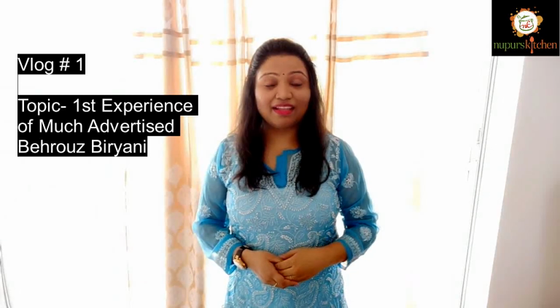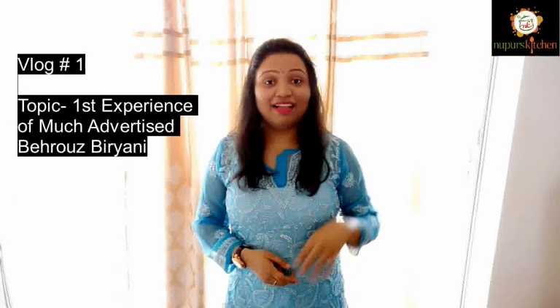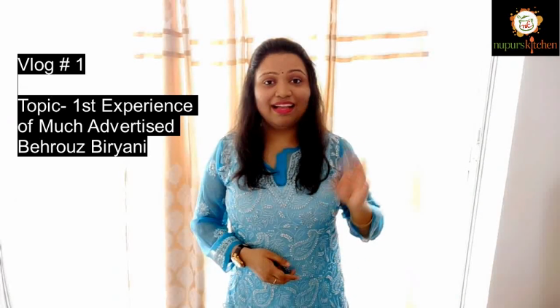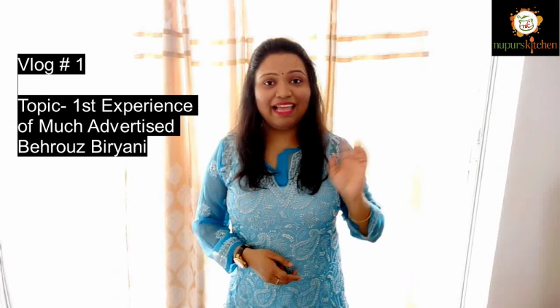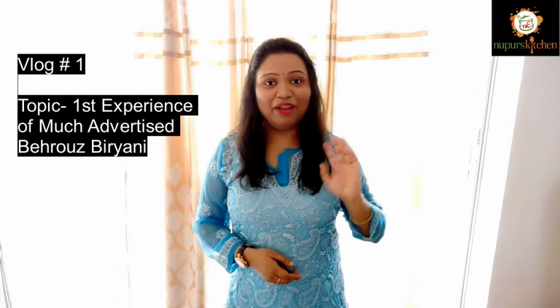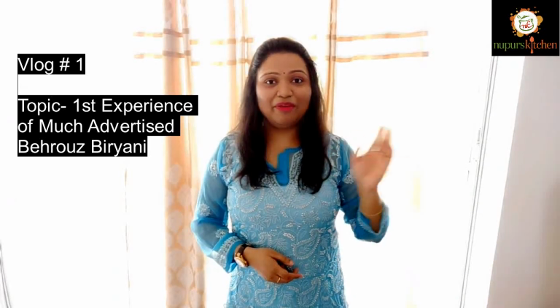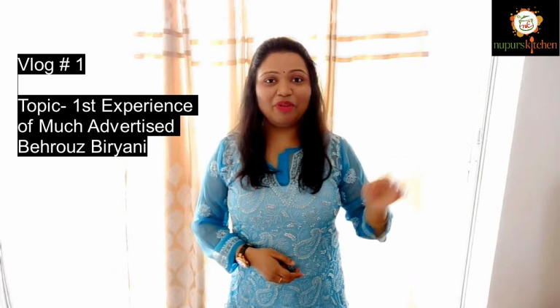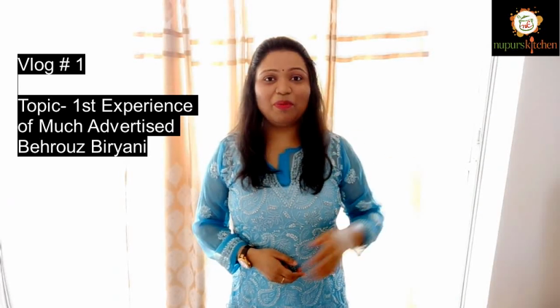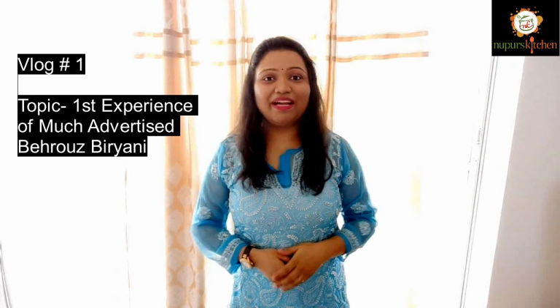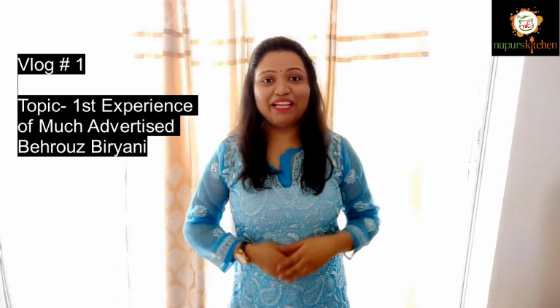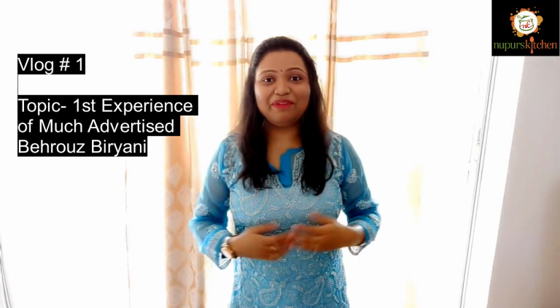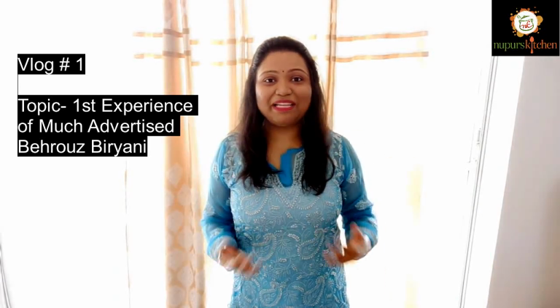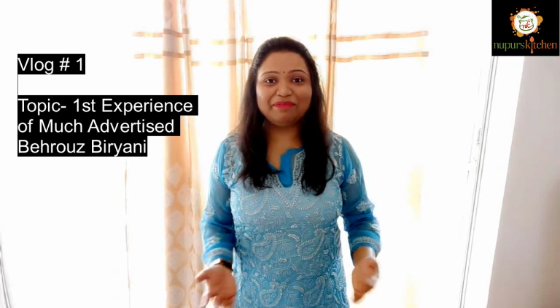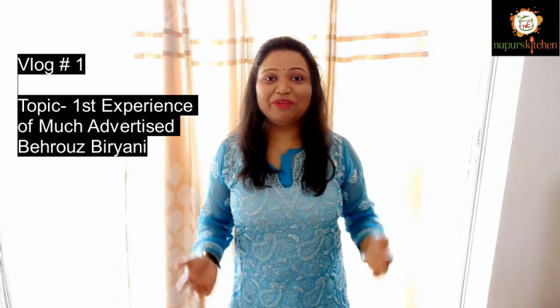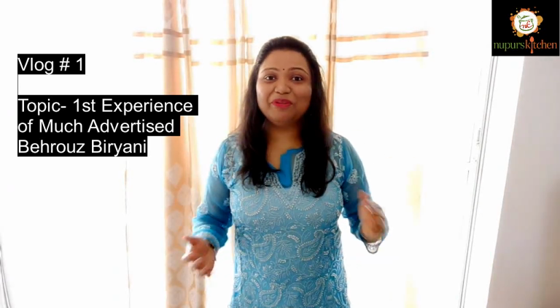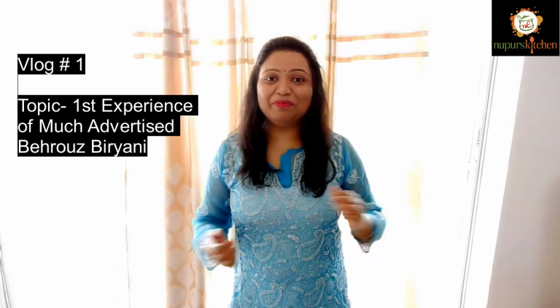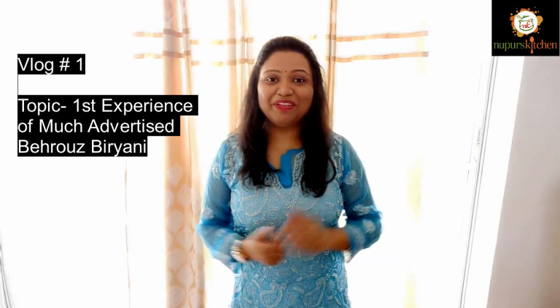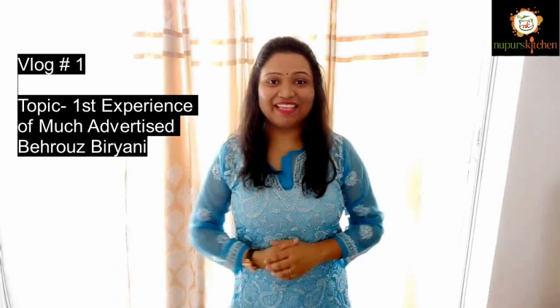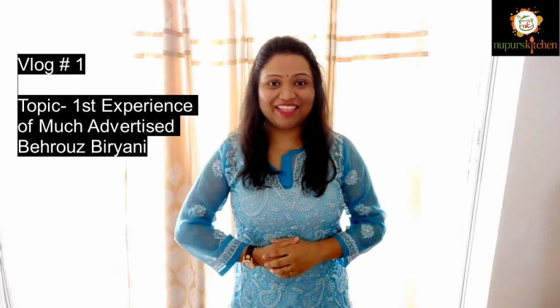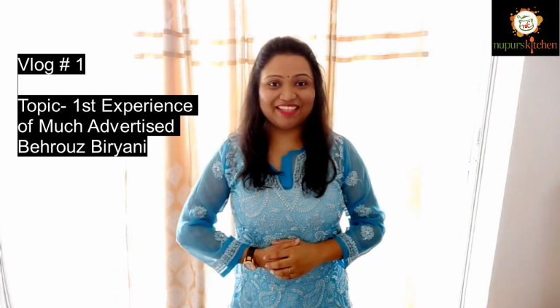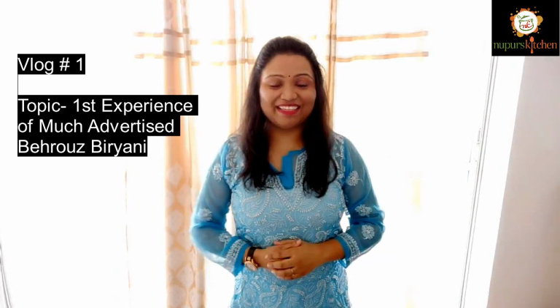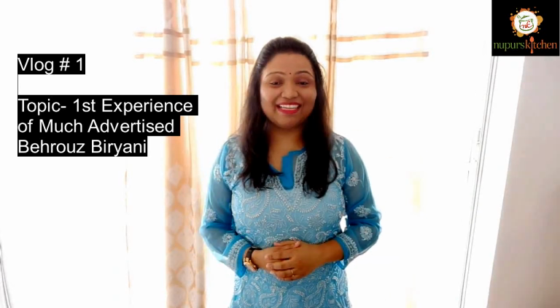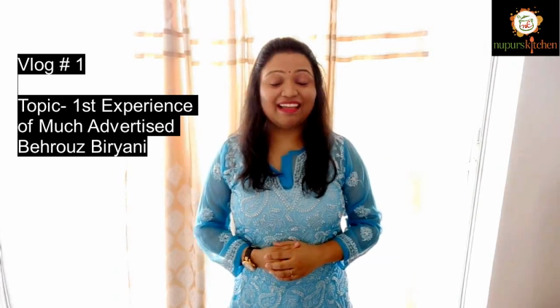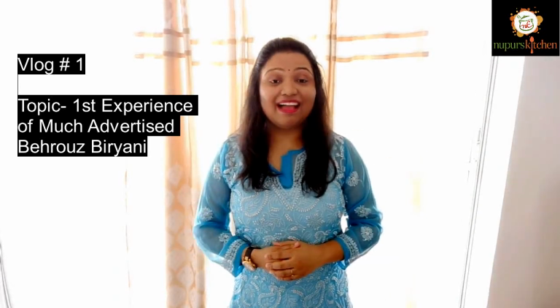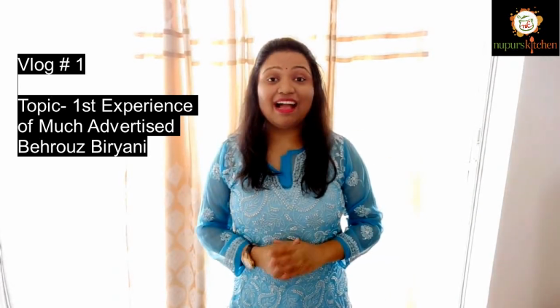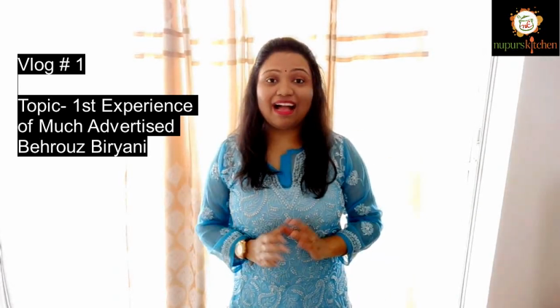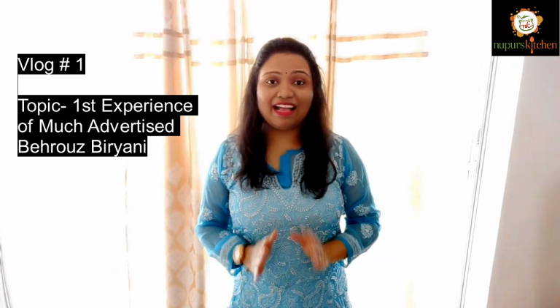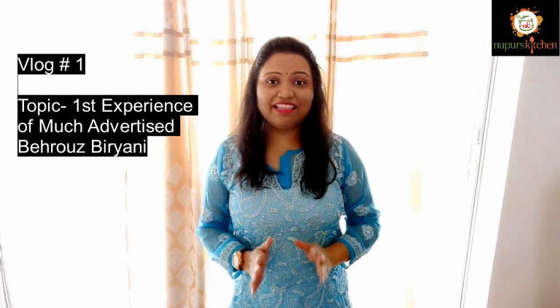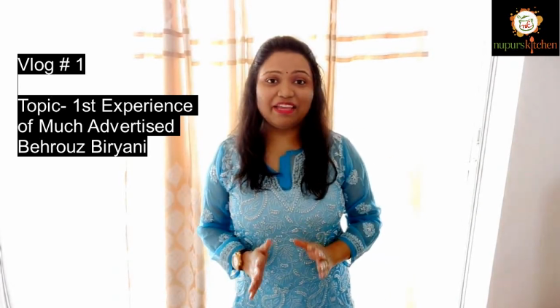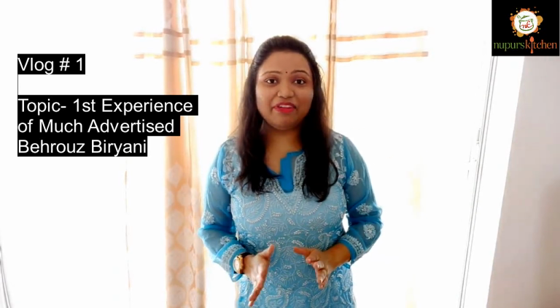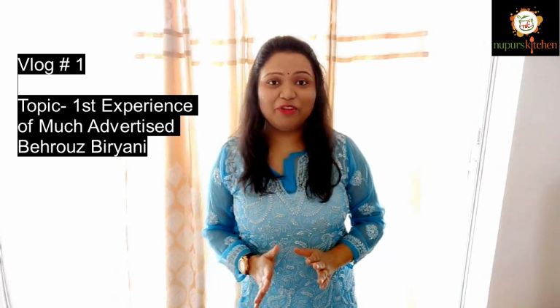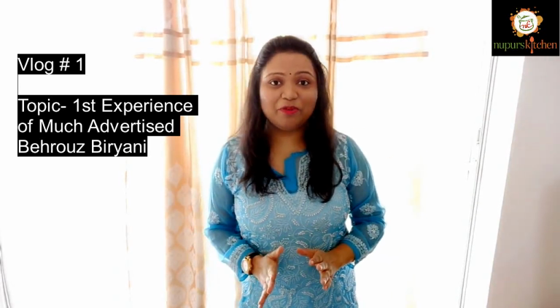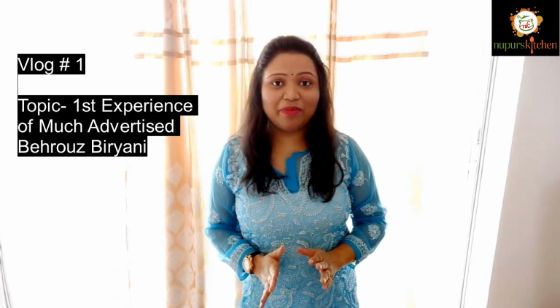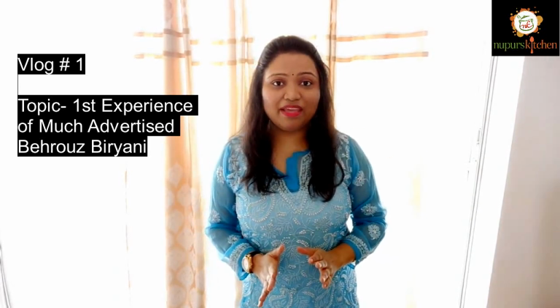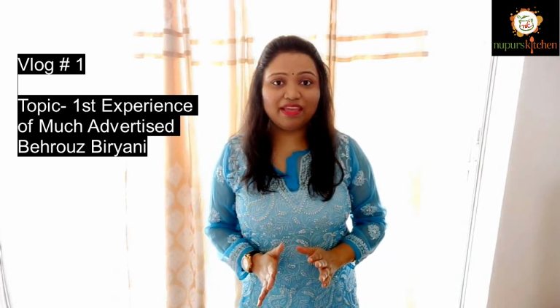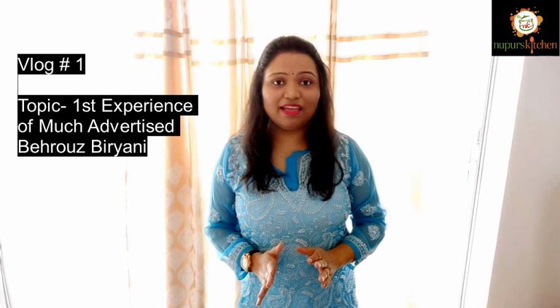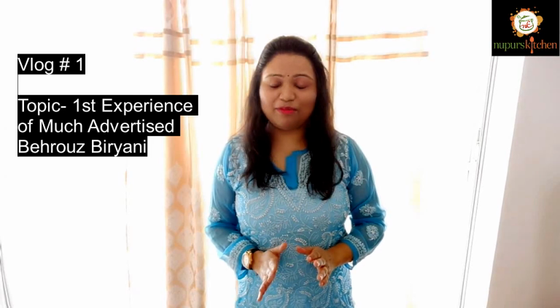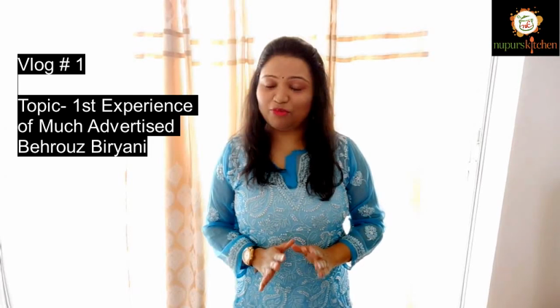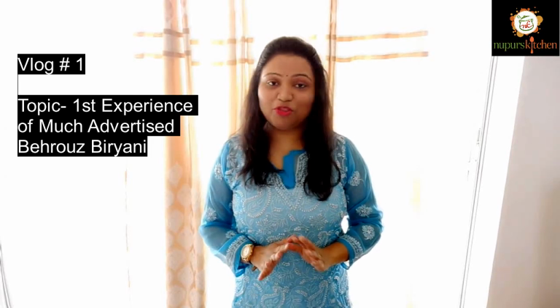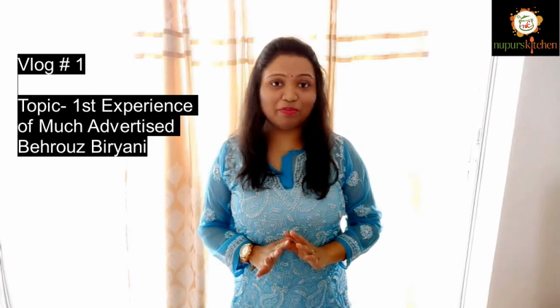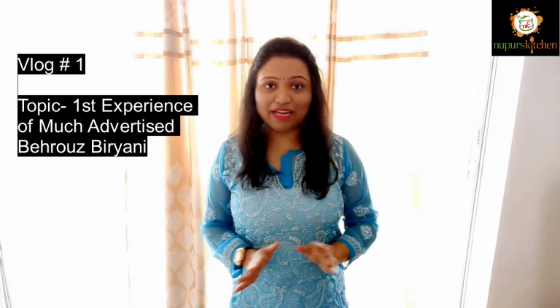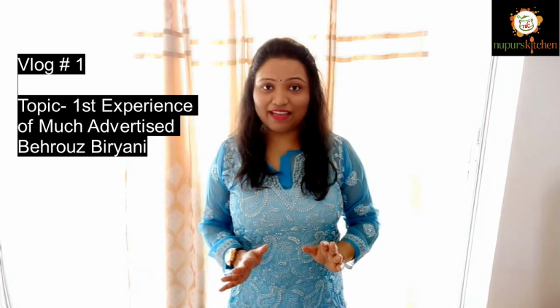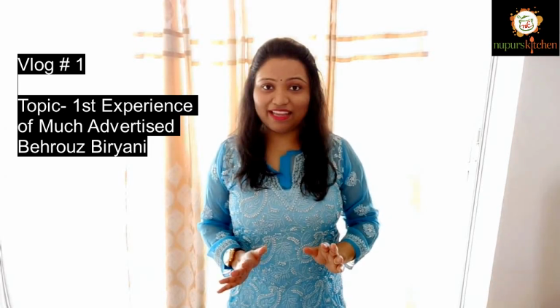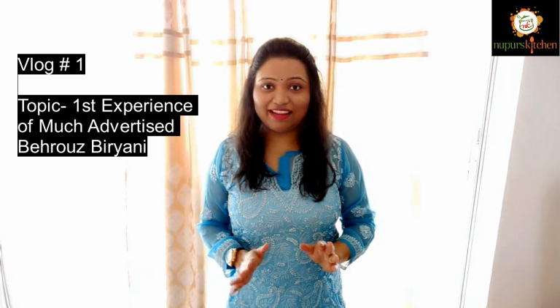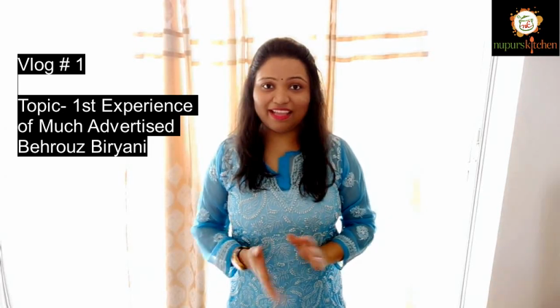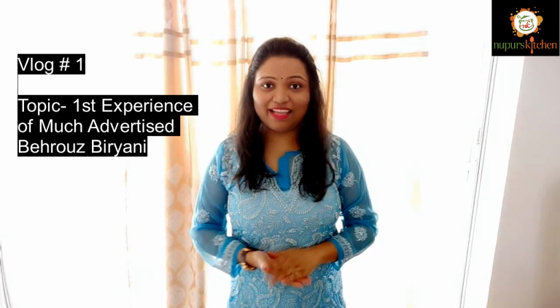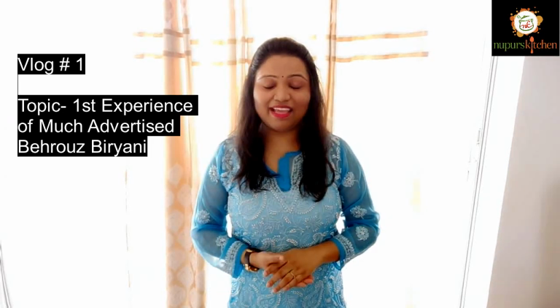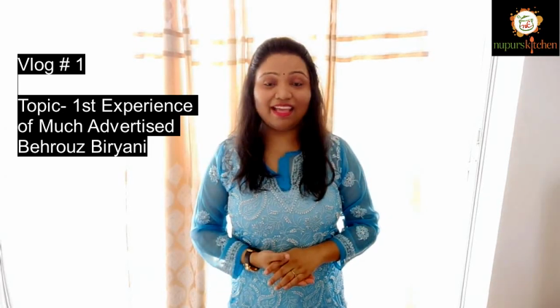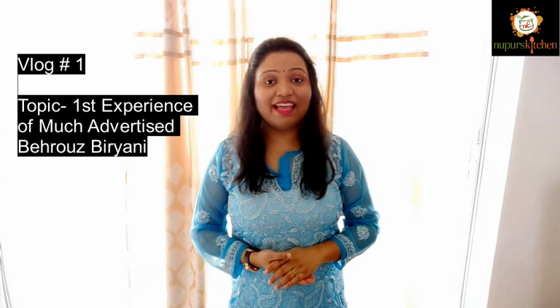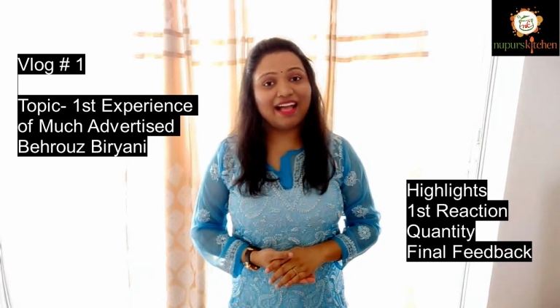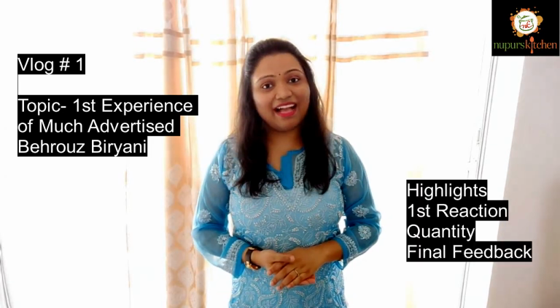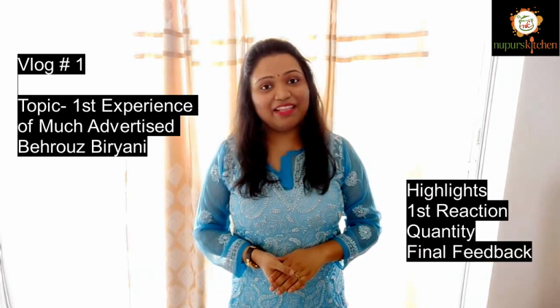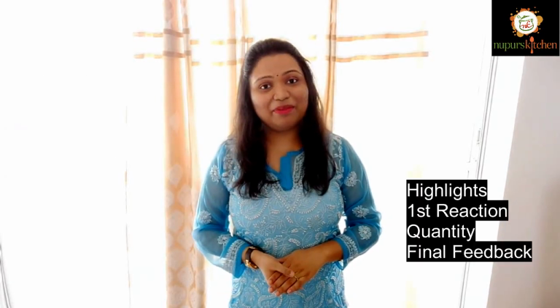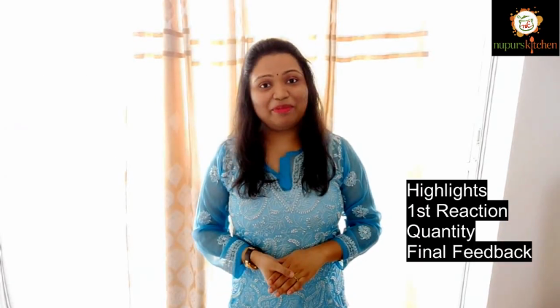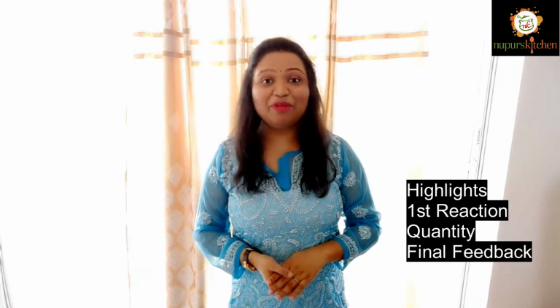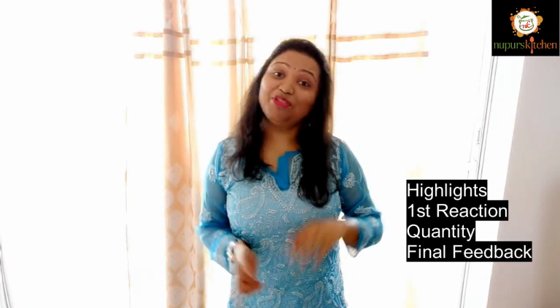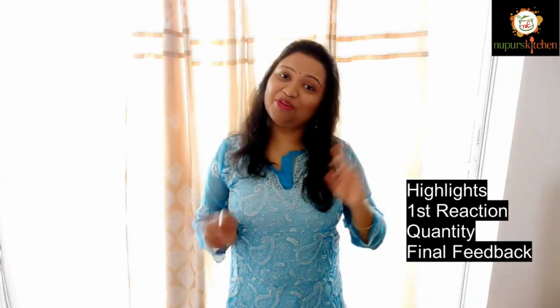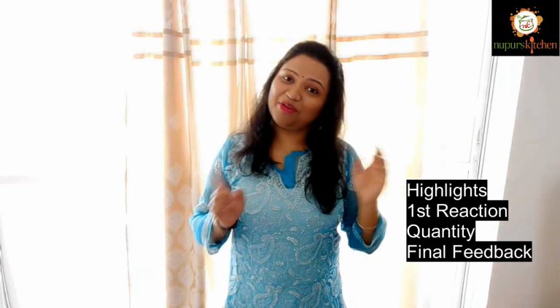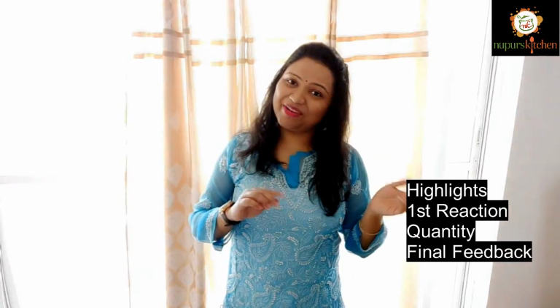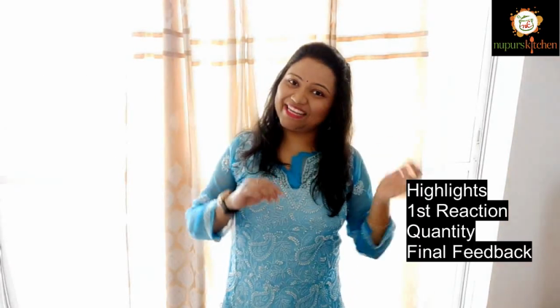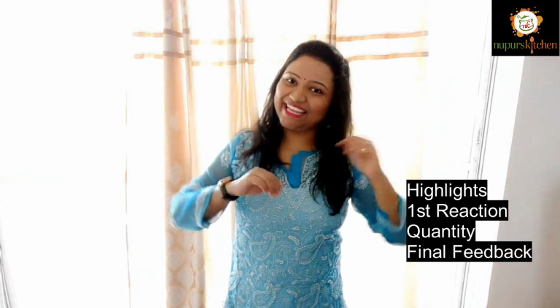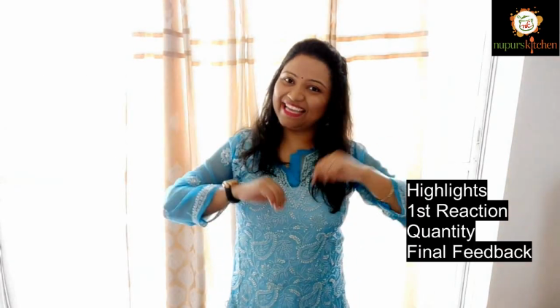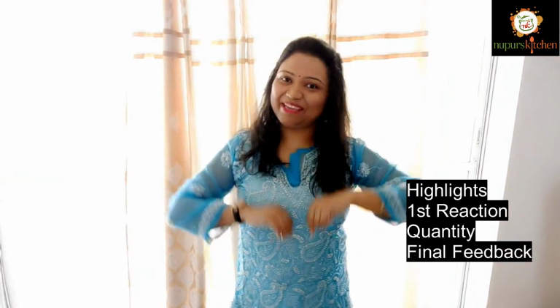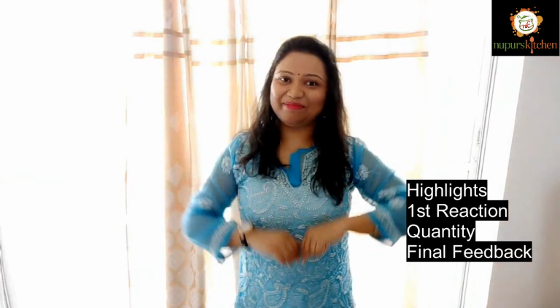Hello everyone and welcome to Nupur's Kitchen. In today's video, we have not made anything. Today we have ordered something outside.